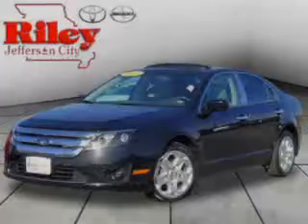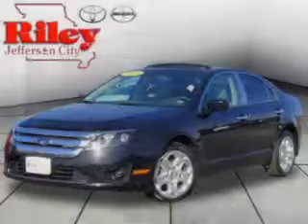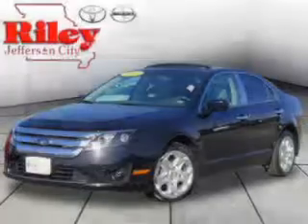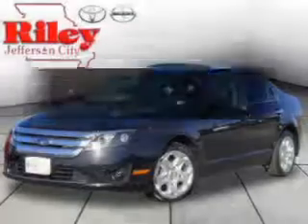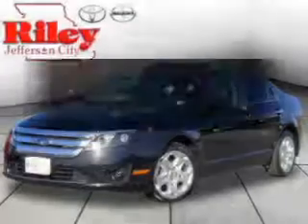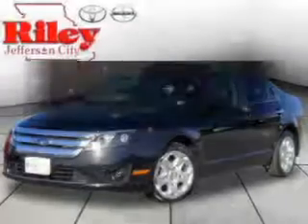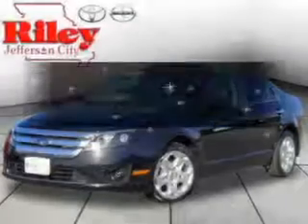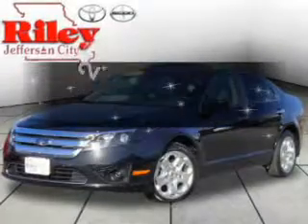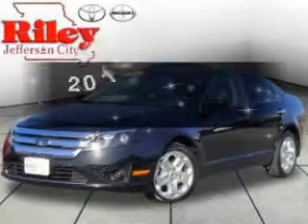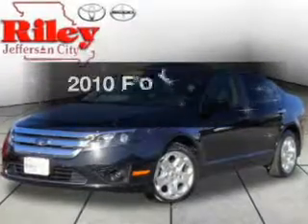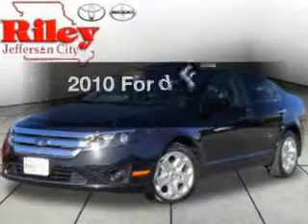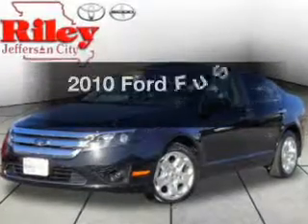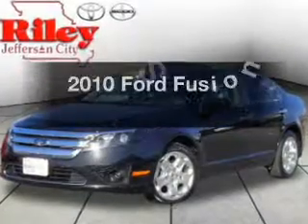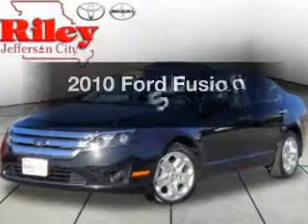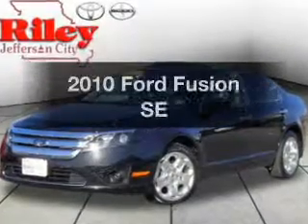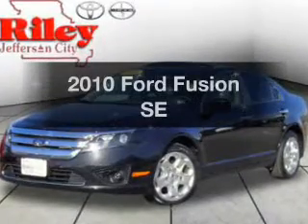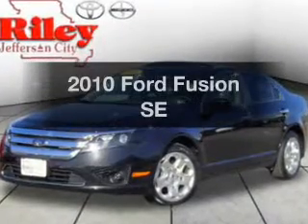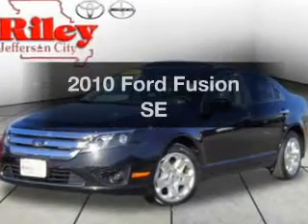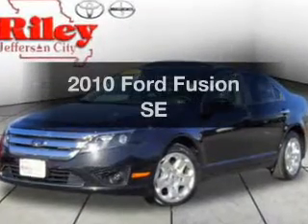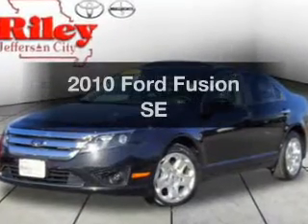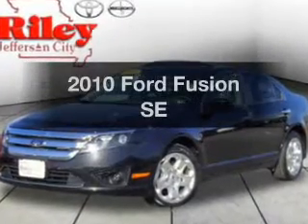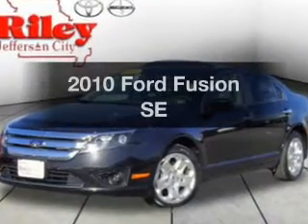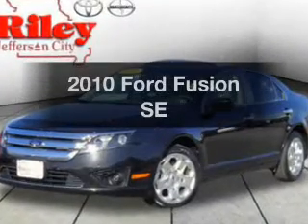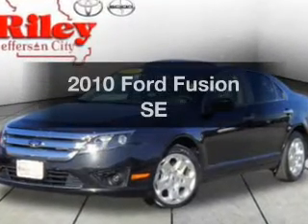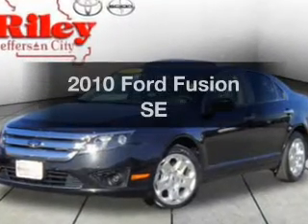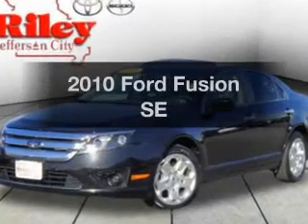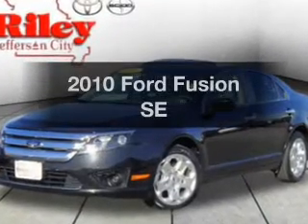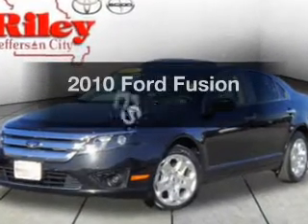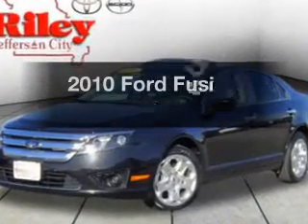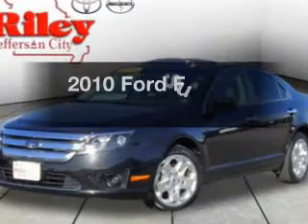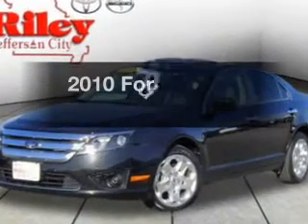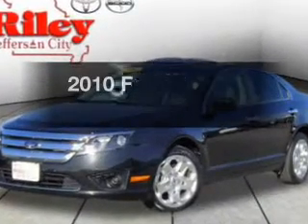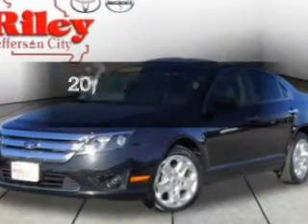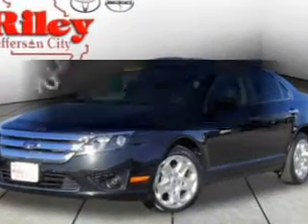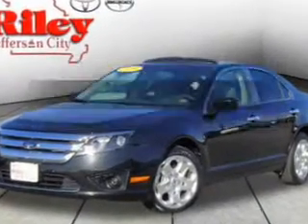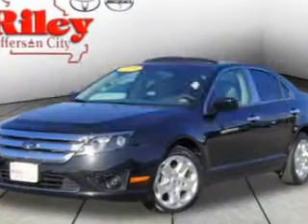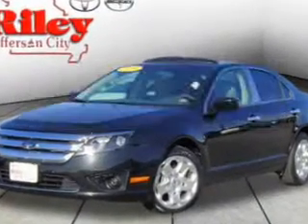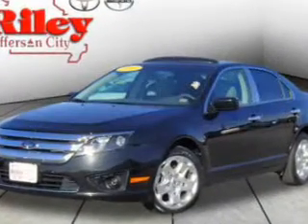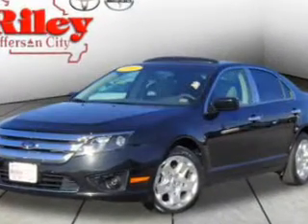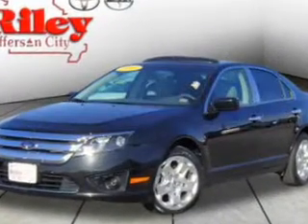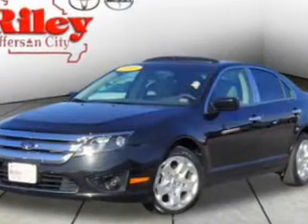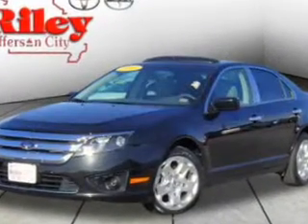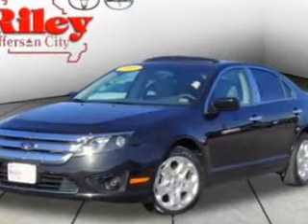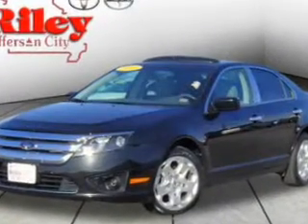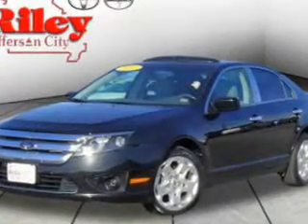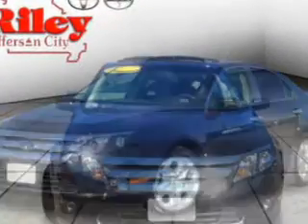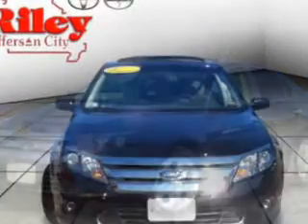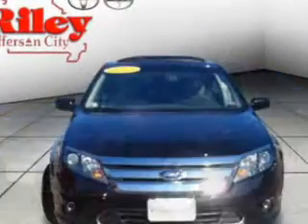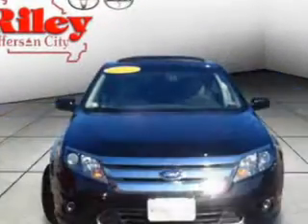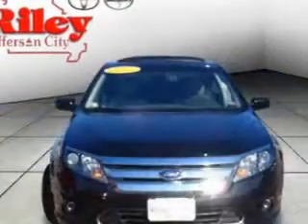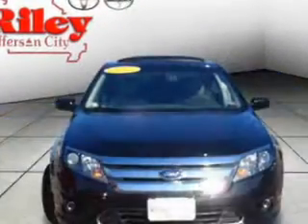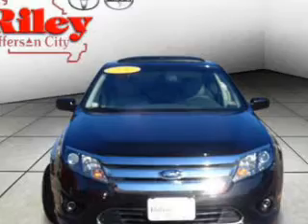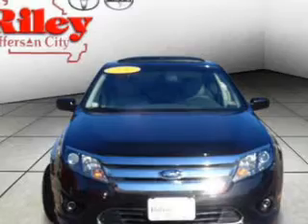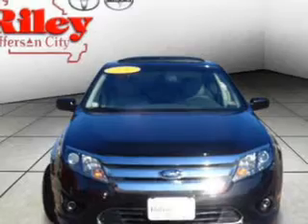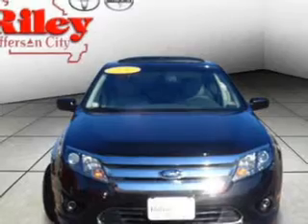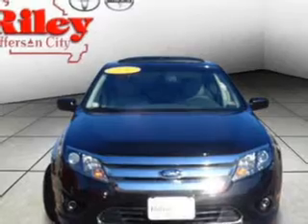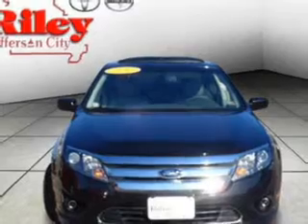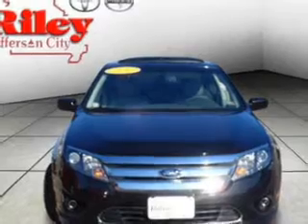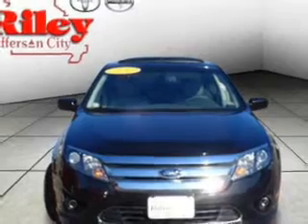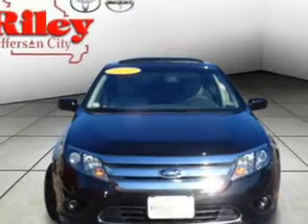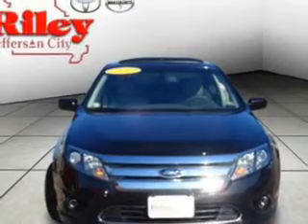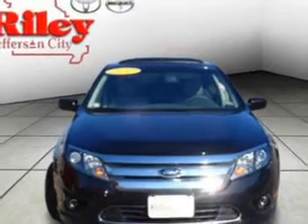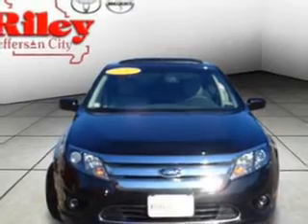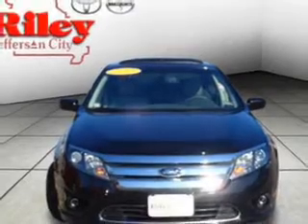Check out this 2010 Ford Fusion. Everything you need under one roof with this great vehicle.